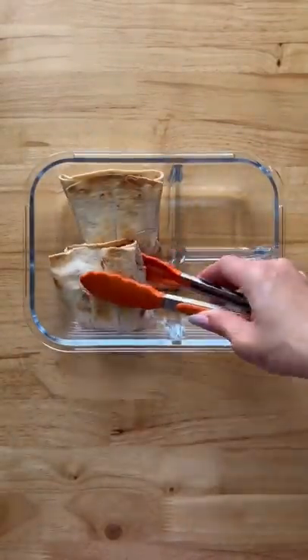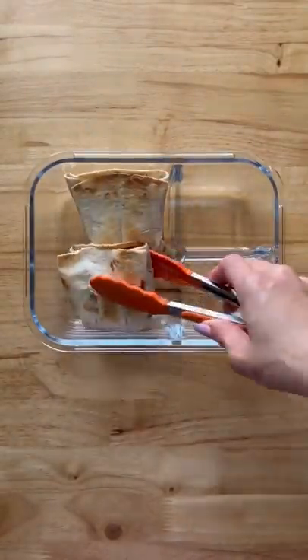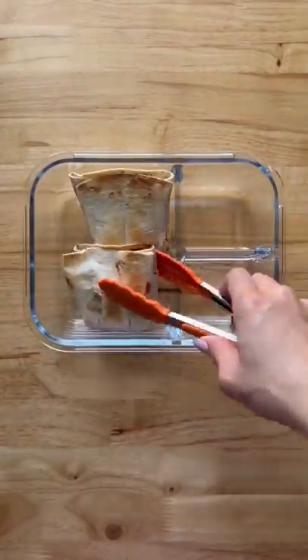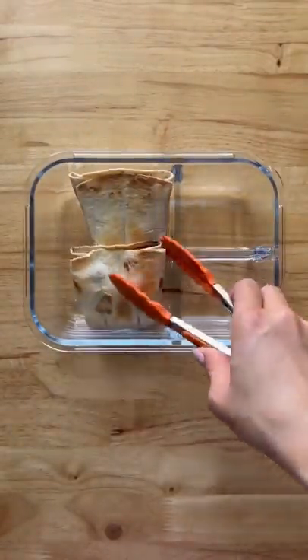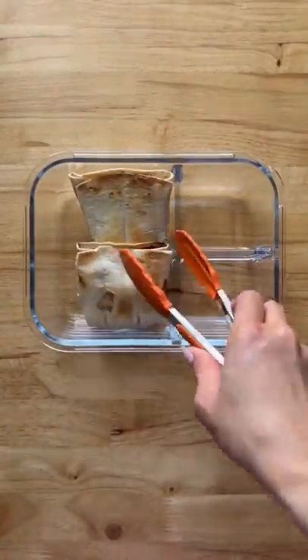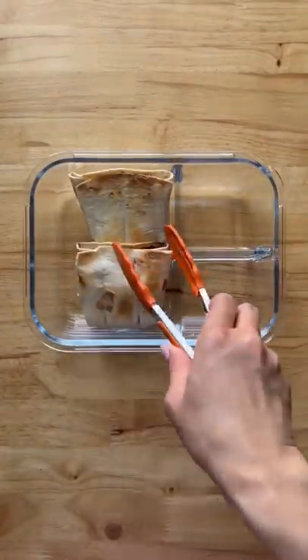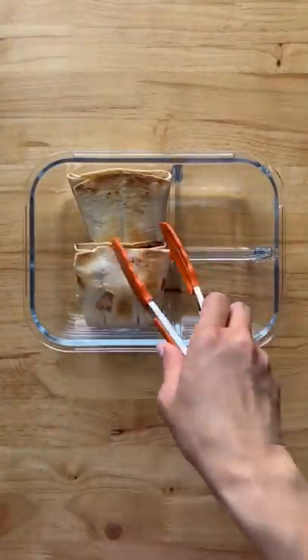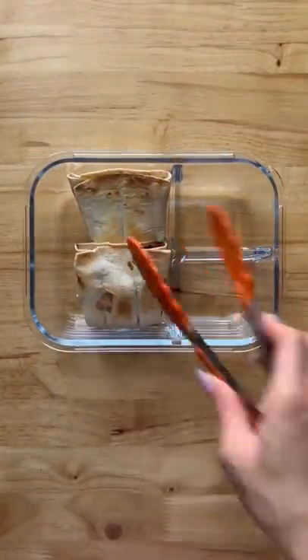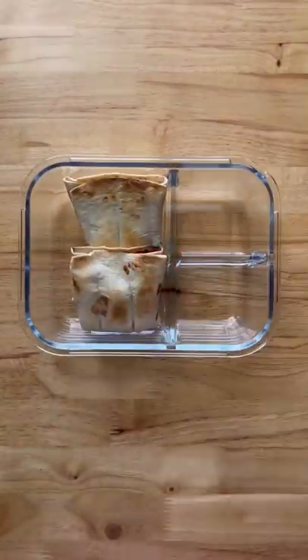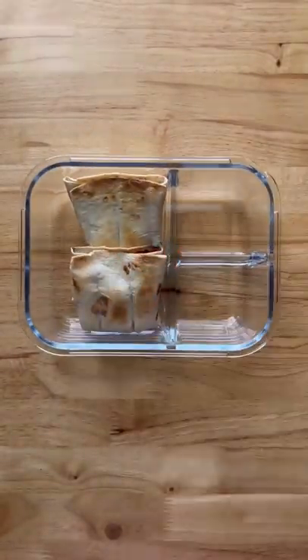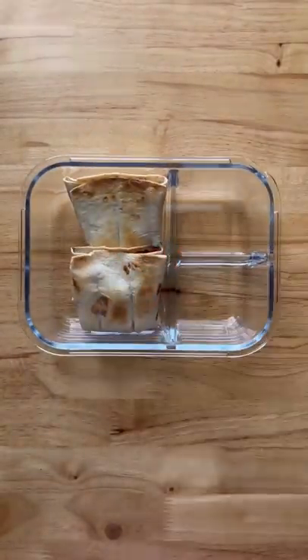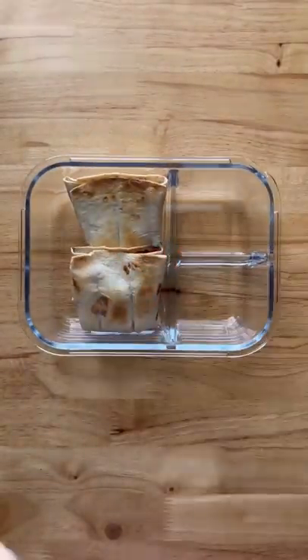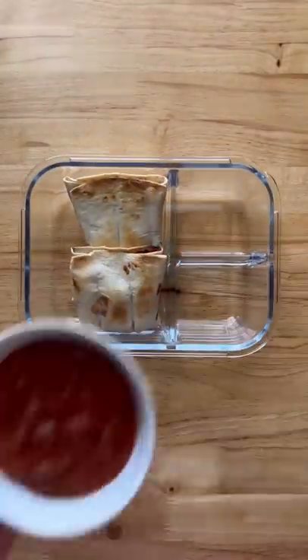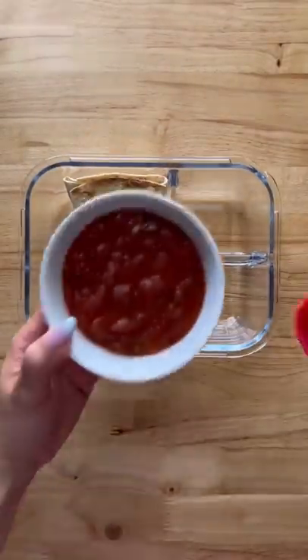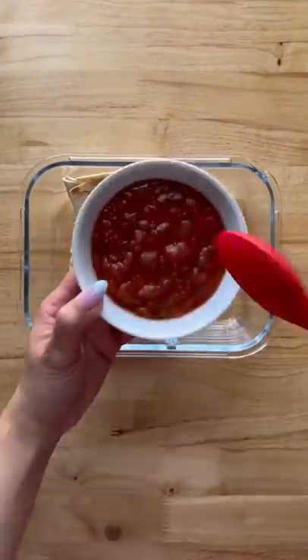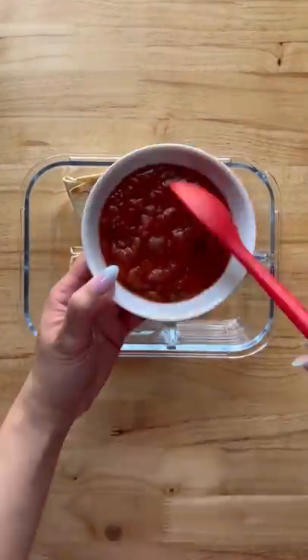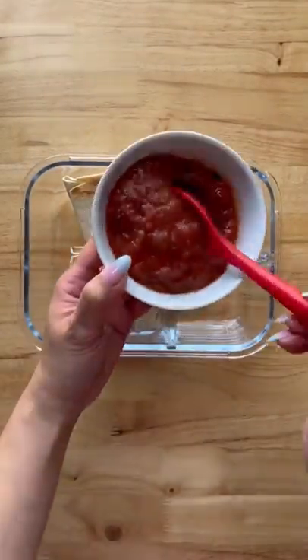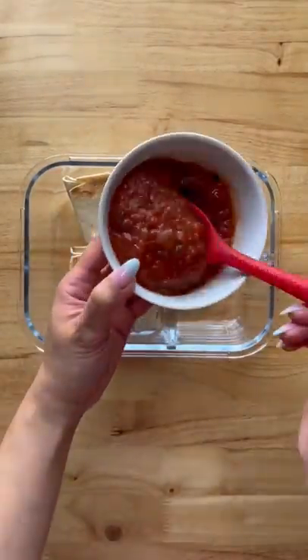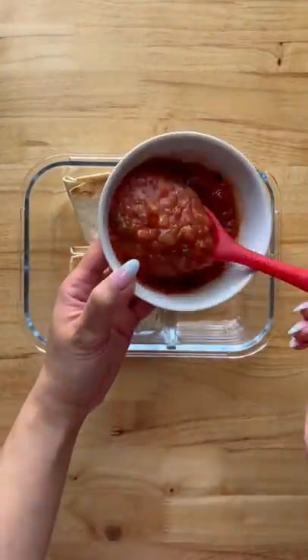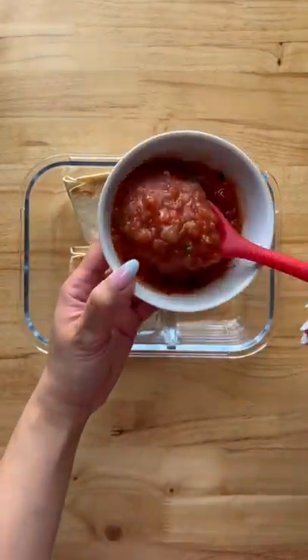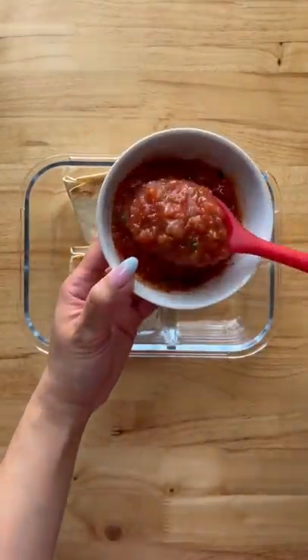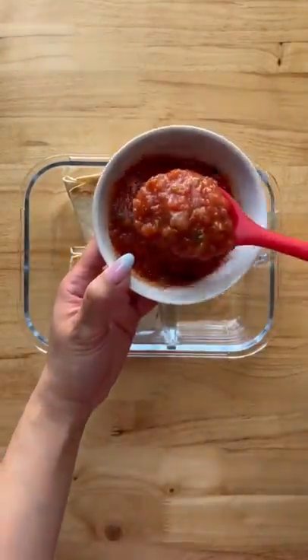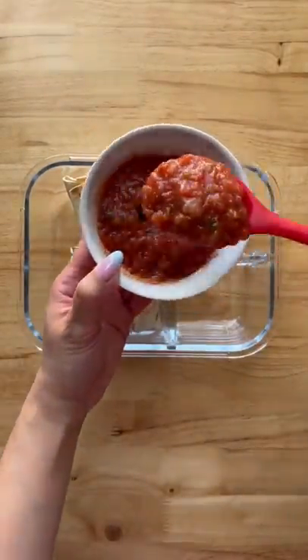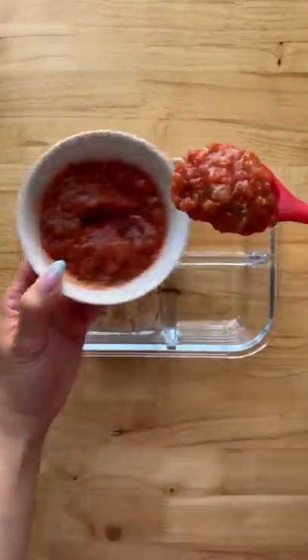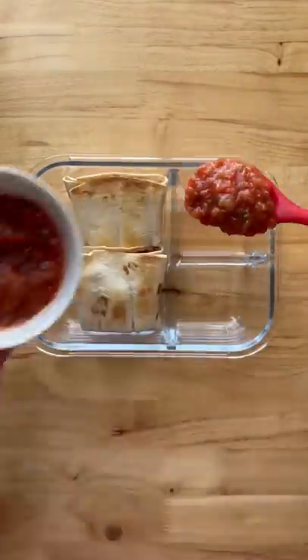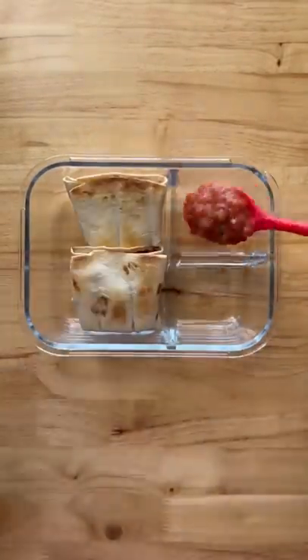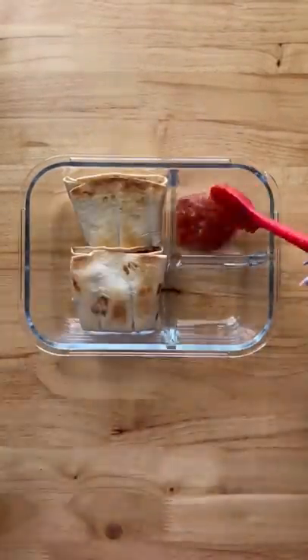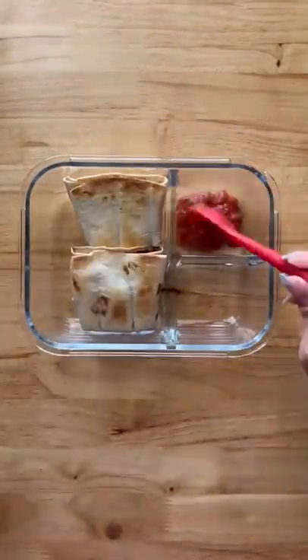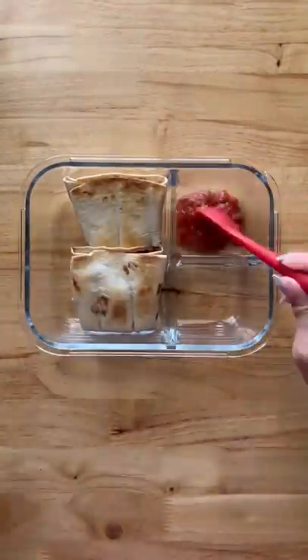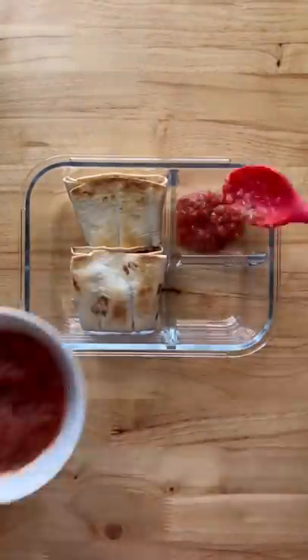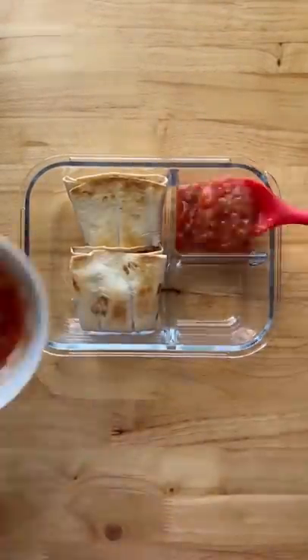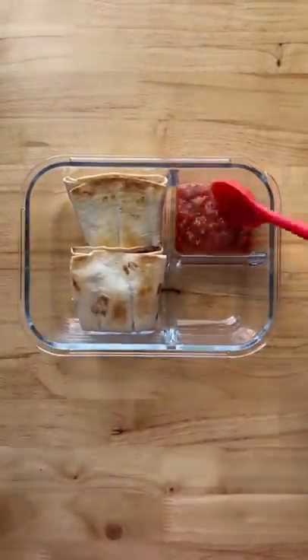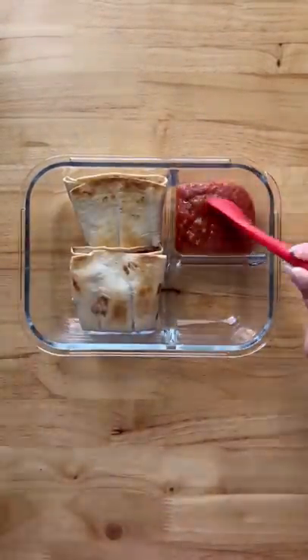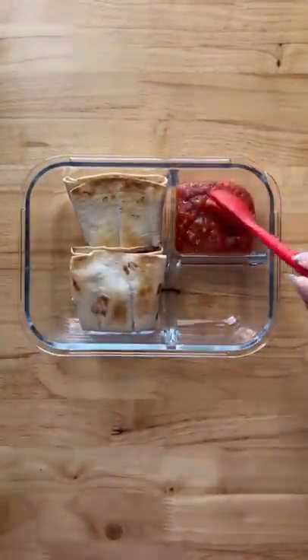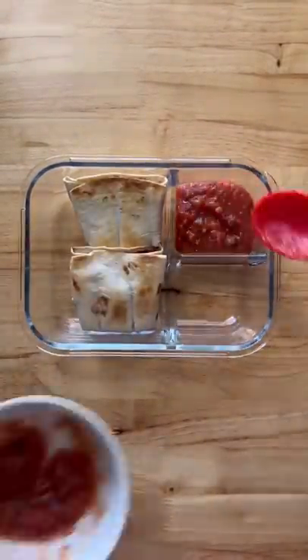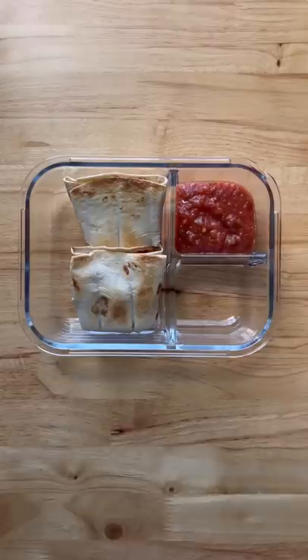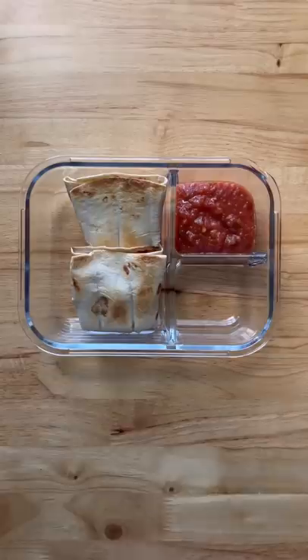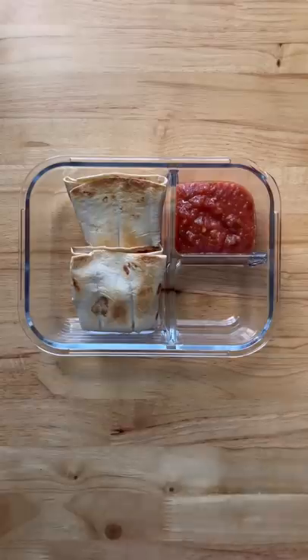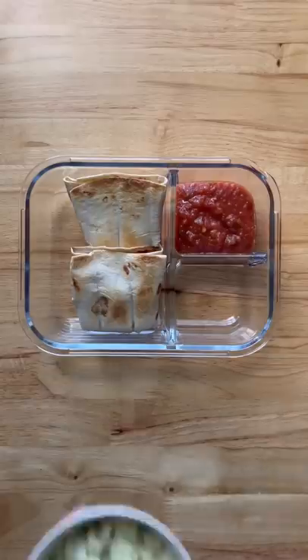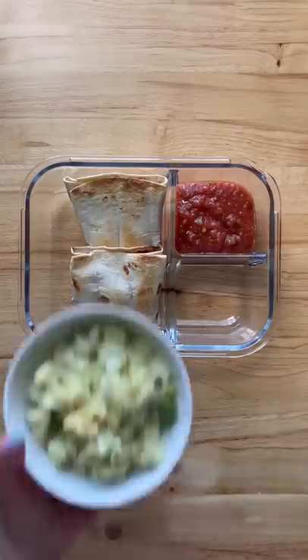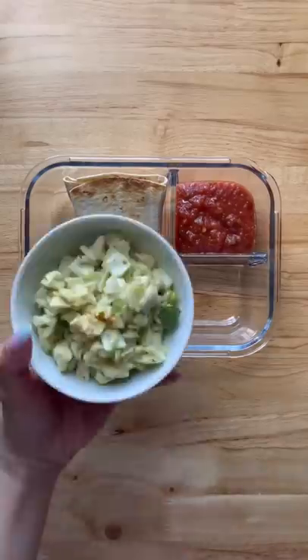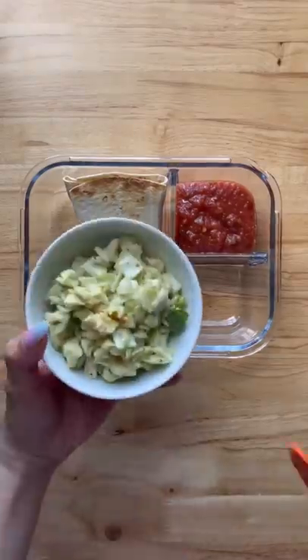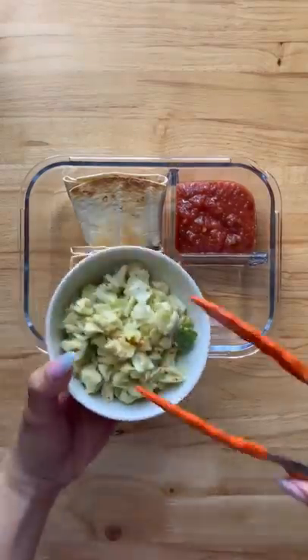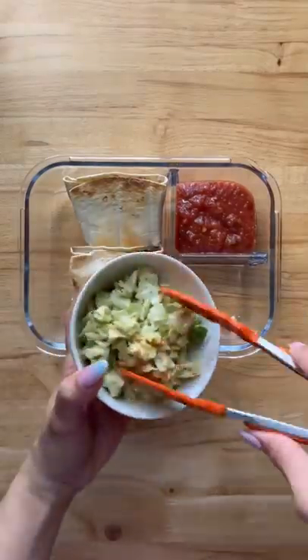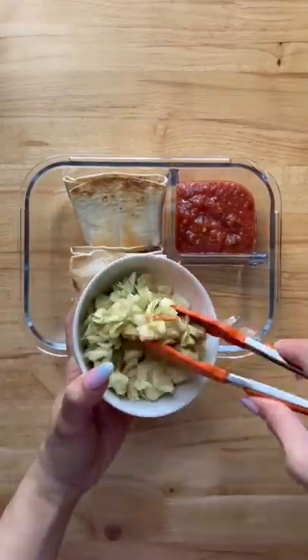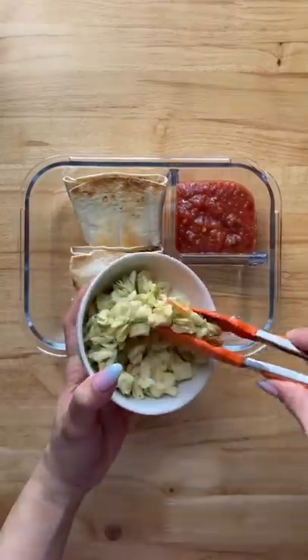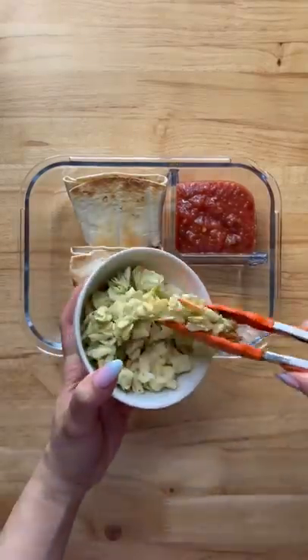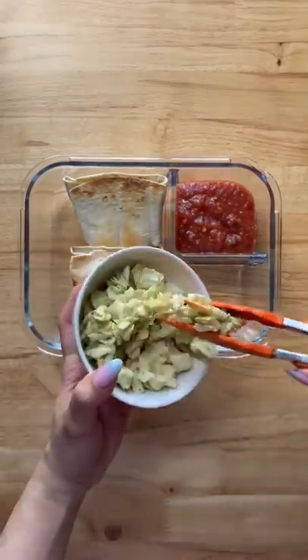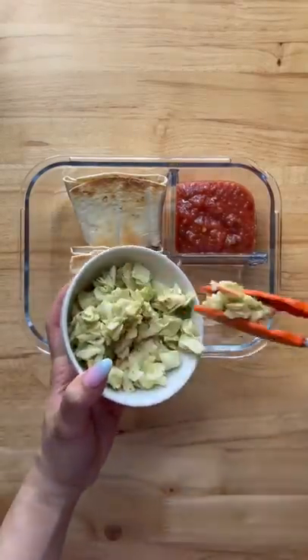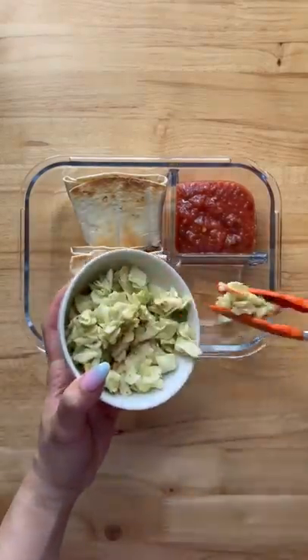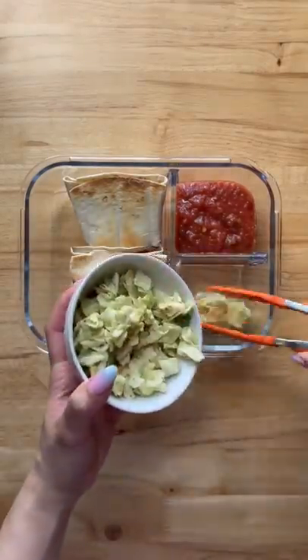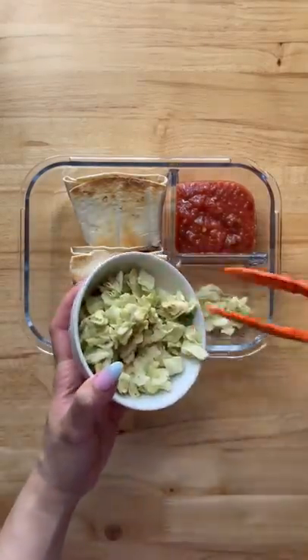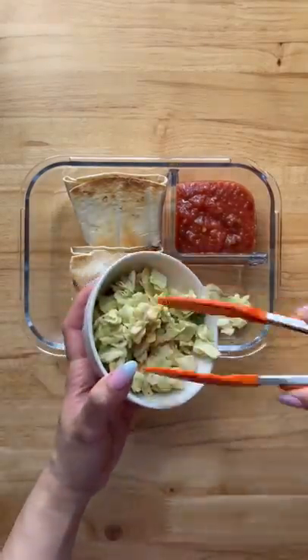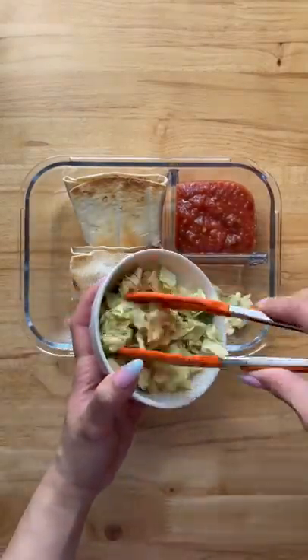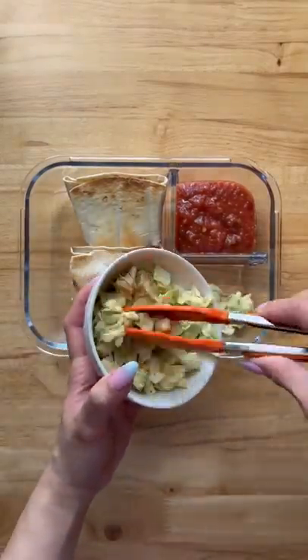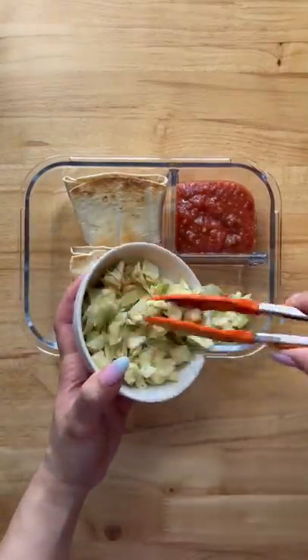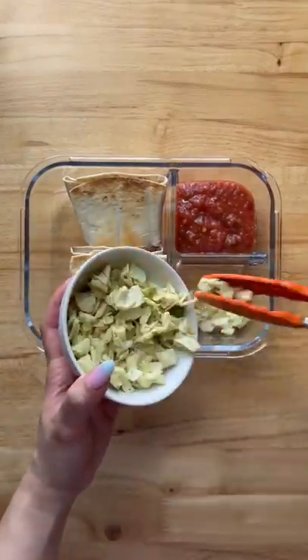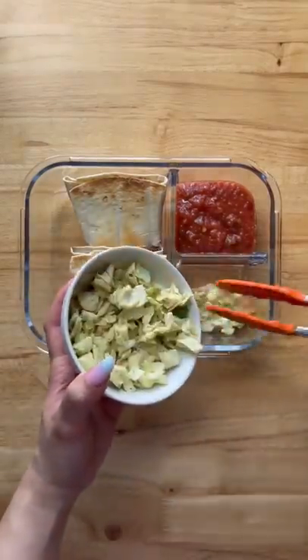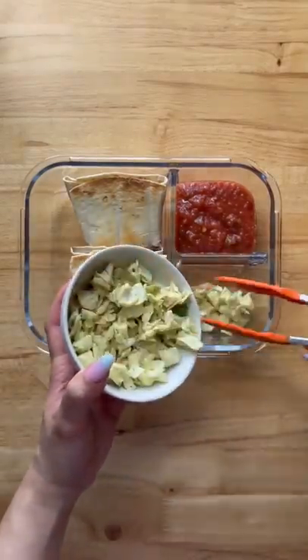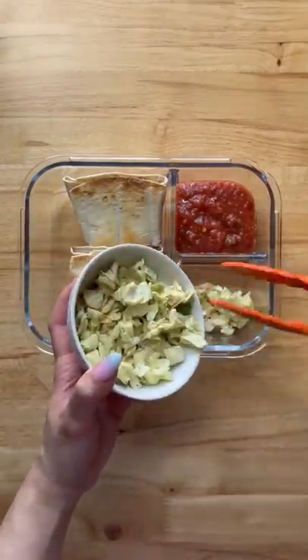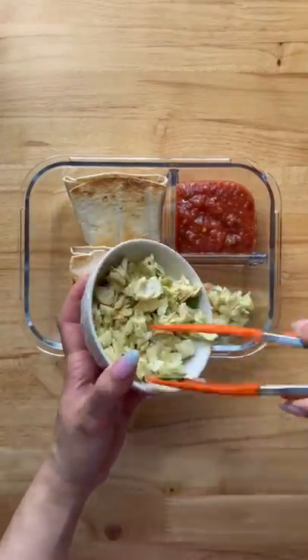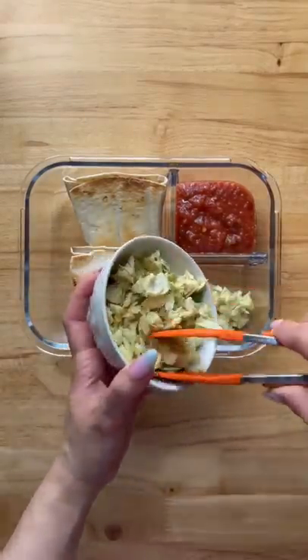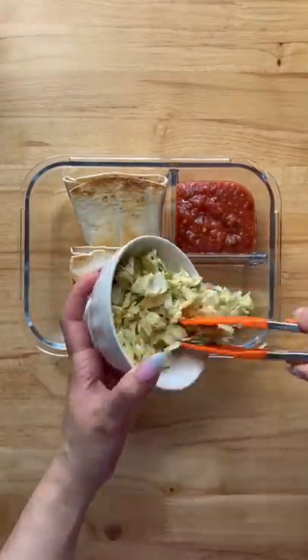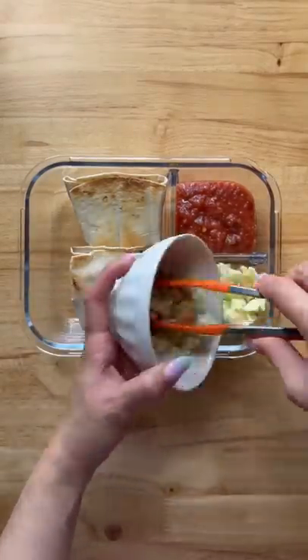I'm just going to put some salsa on the side. Here I have a chopped salad with avocado ranch. One serving fits perfectly there.